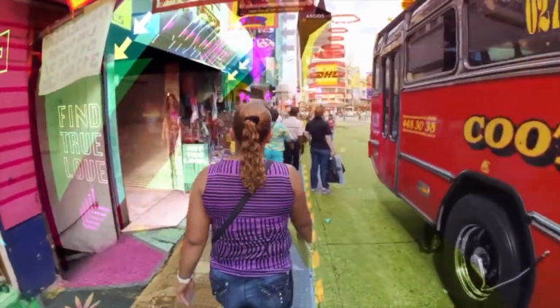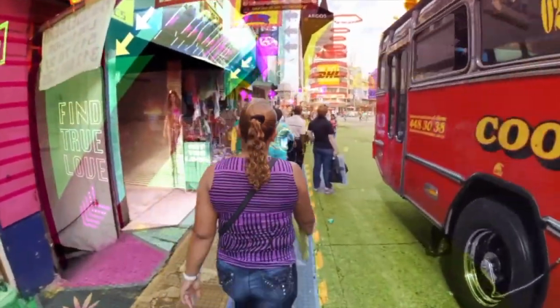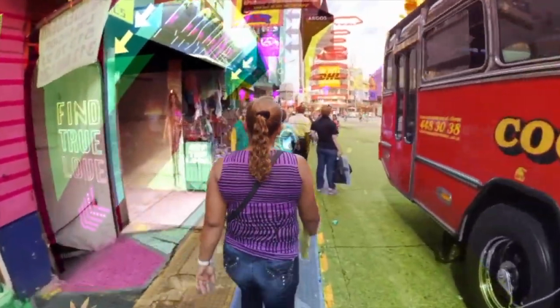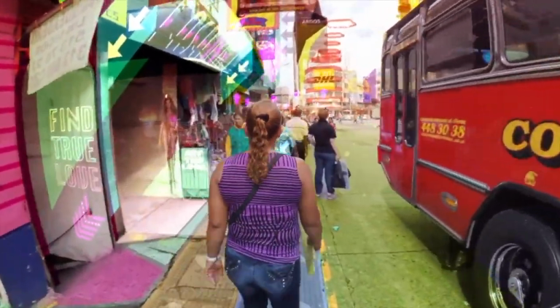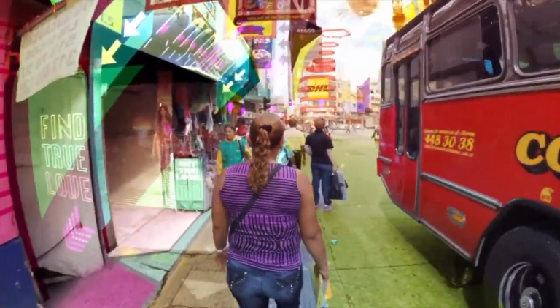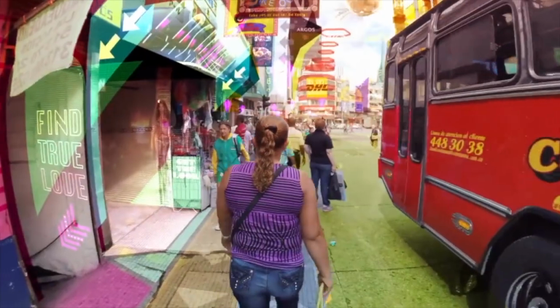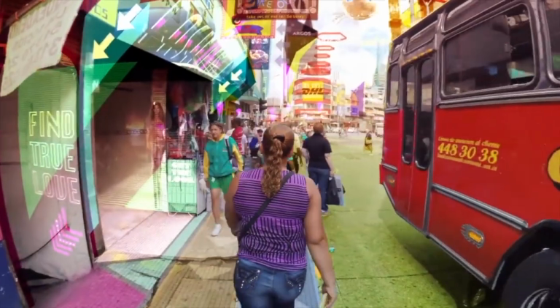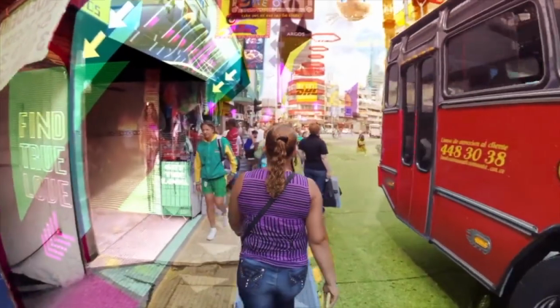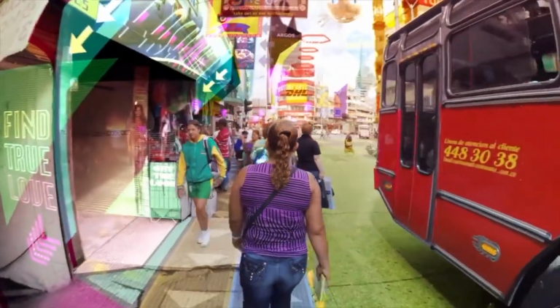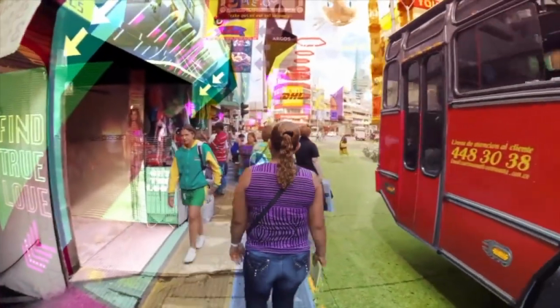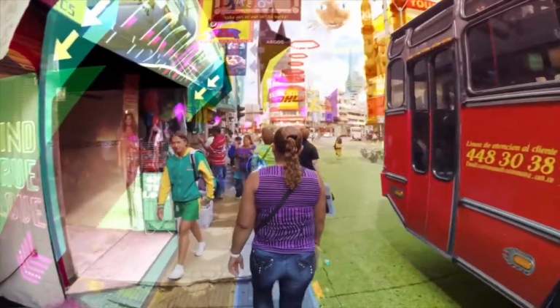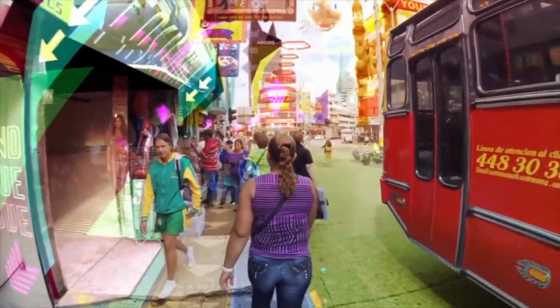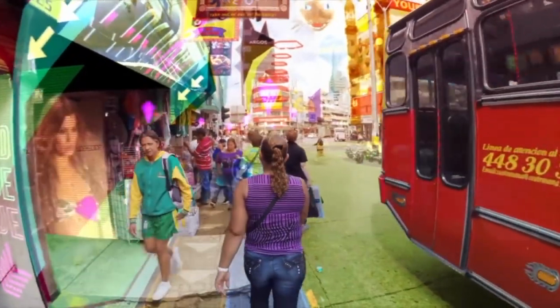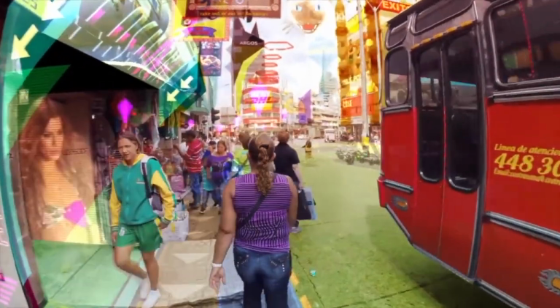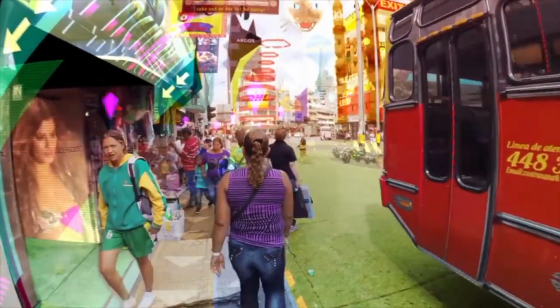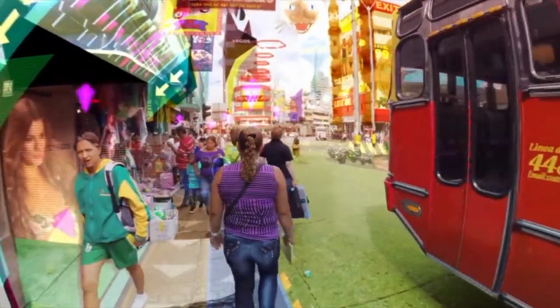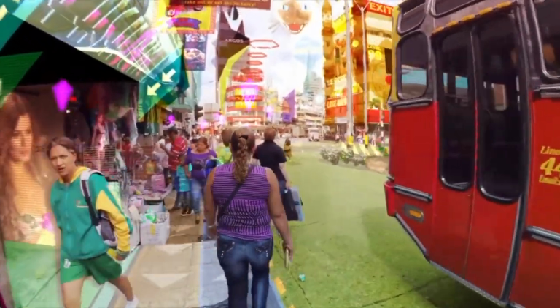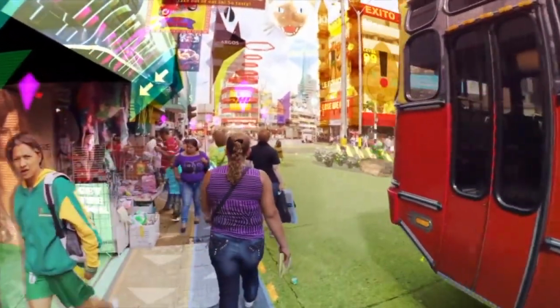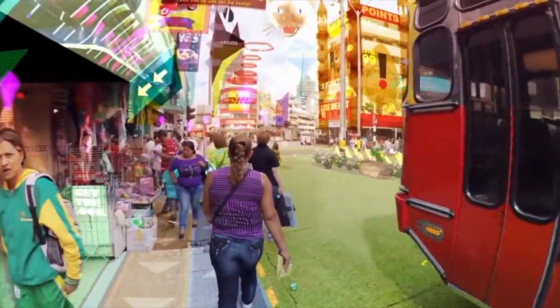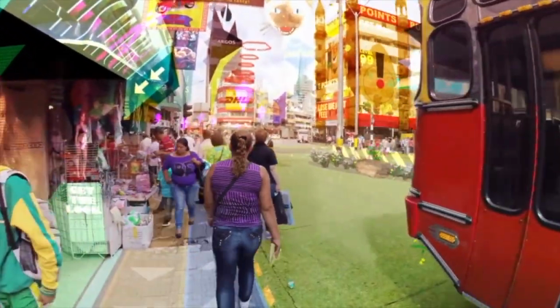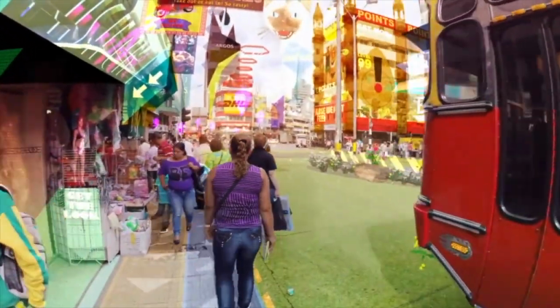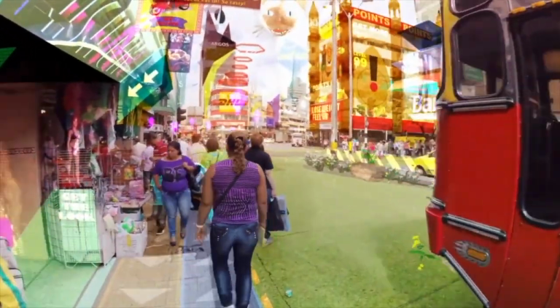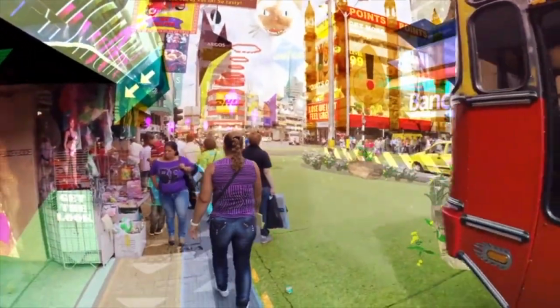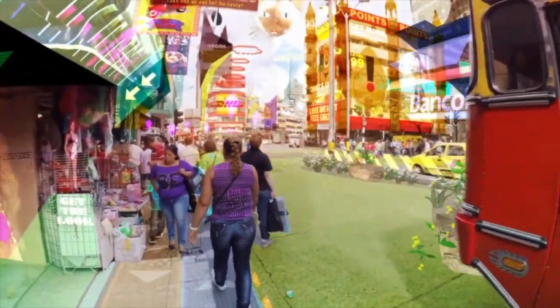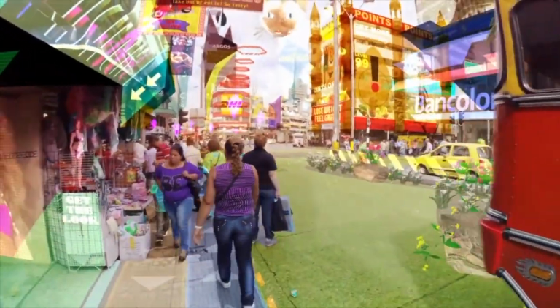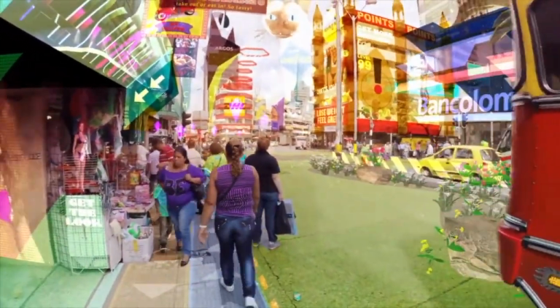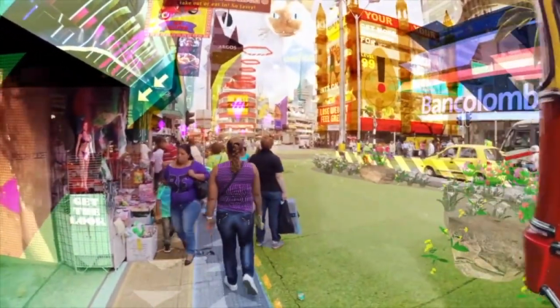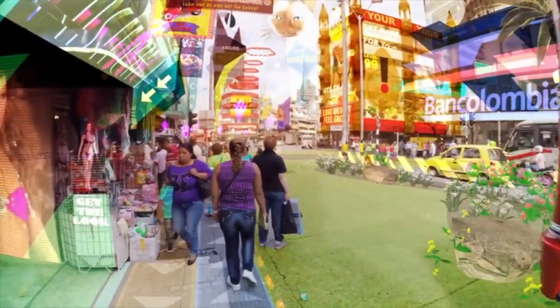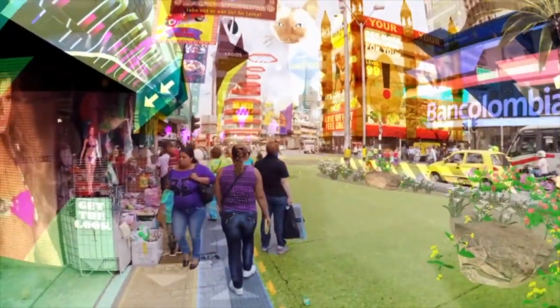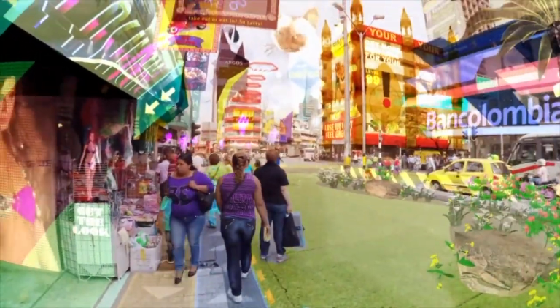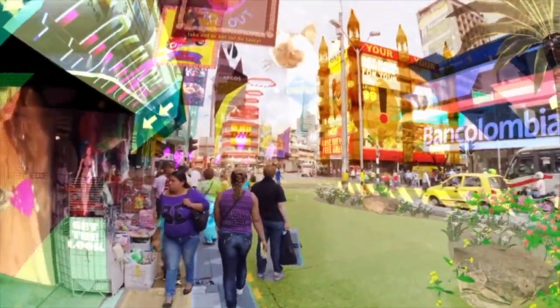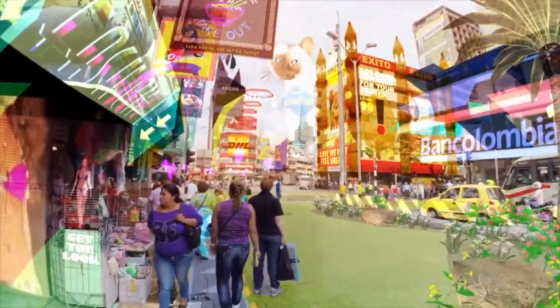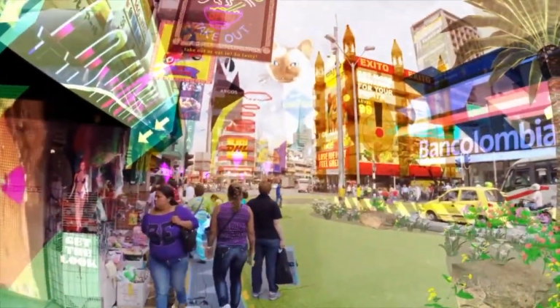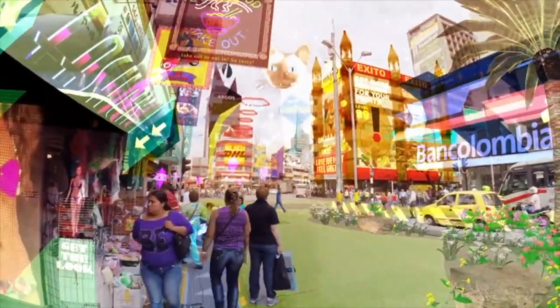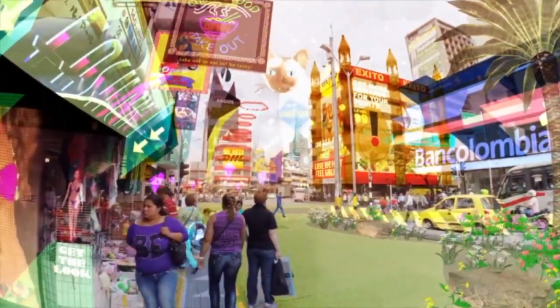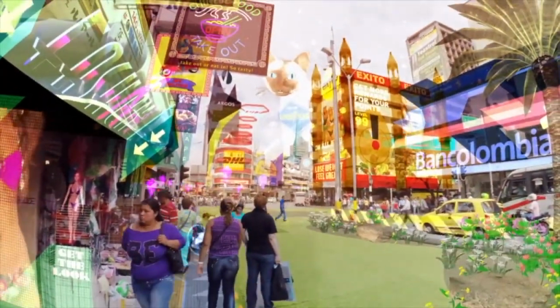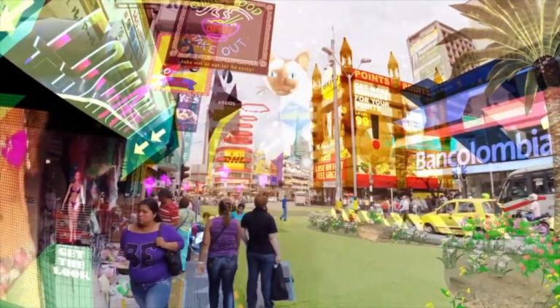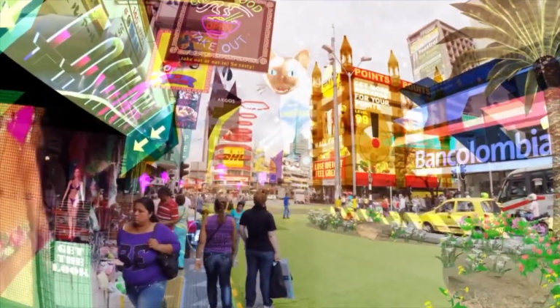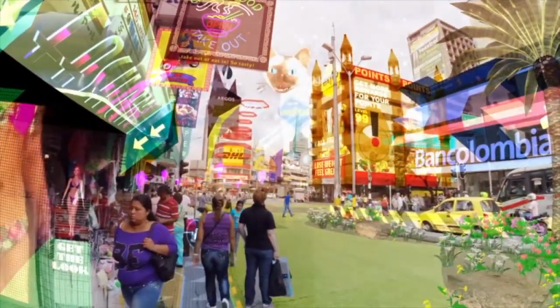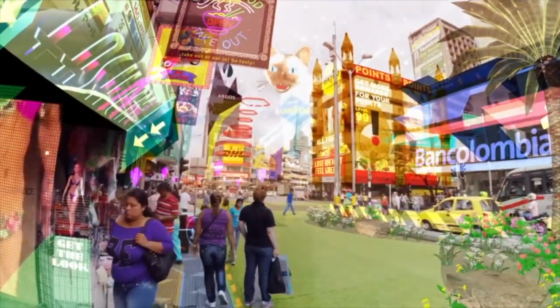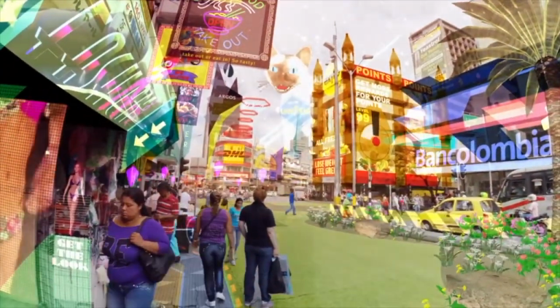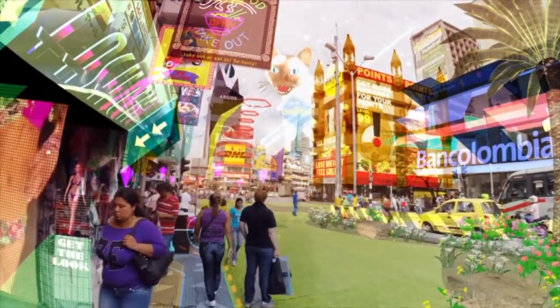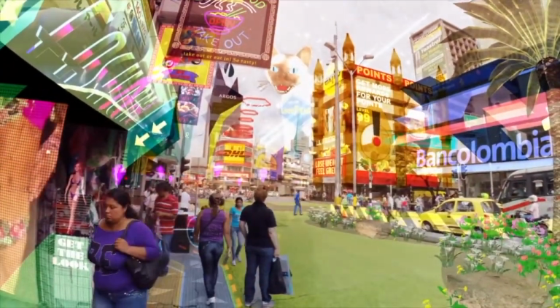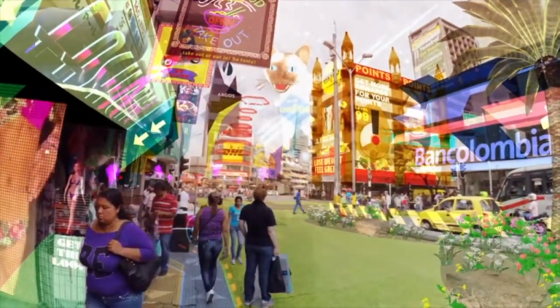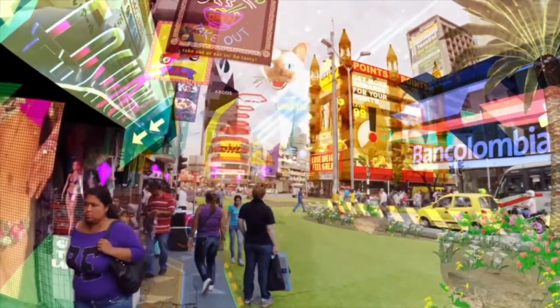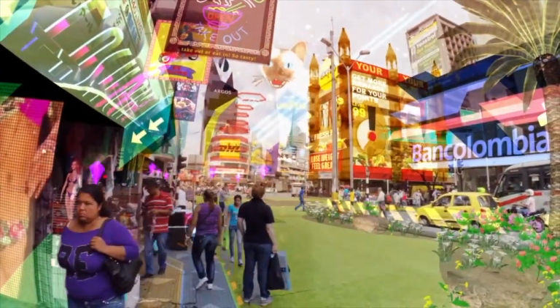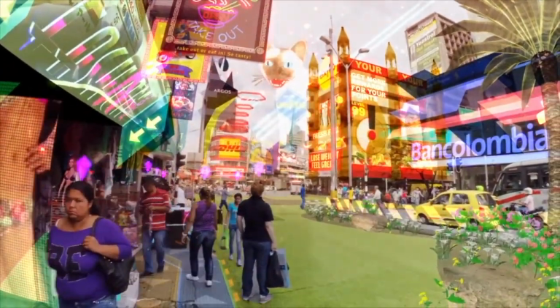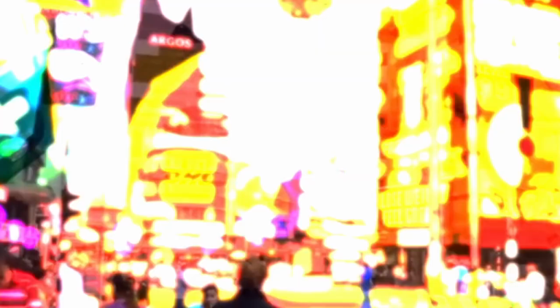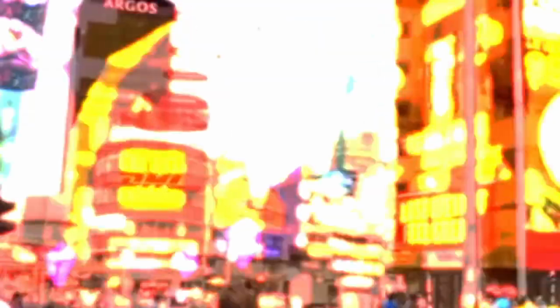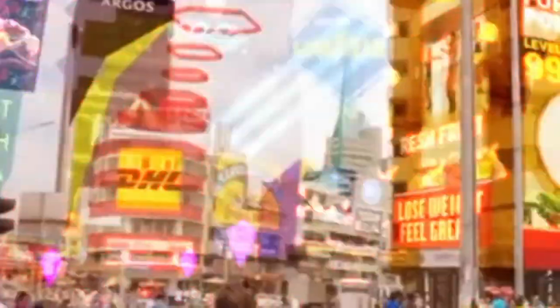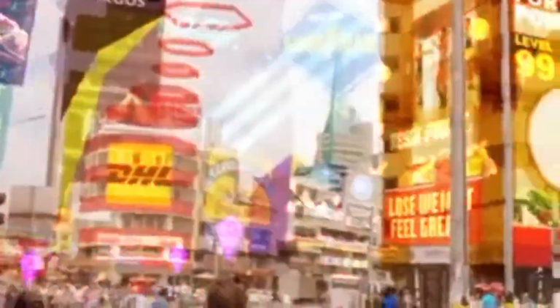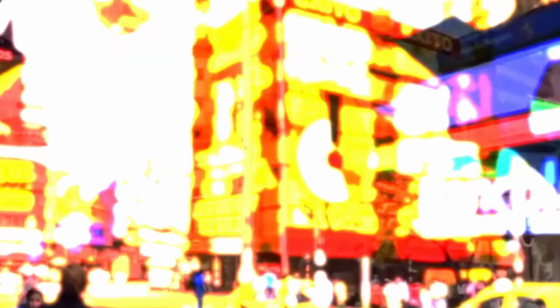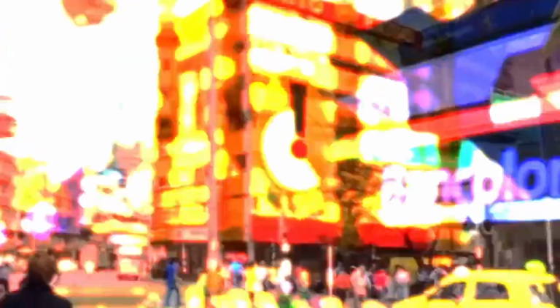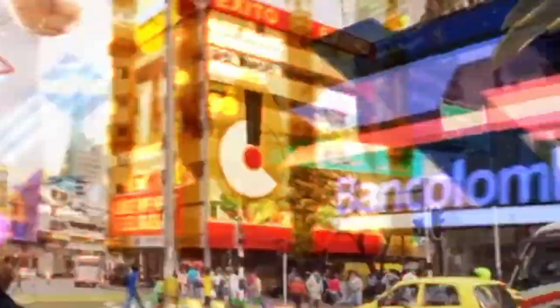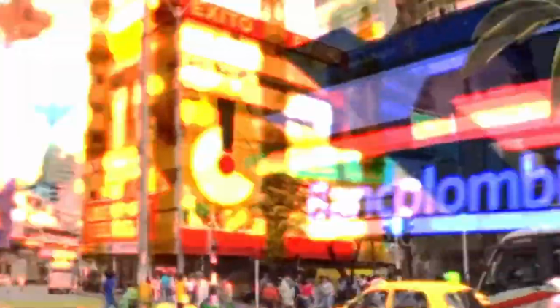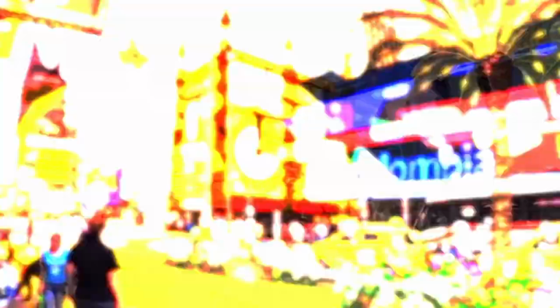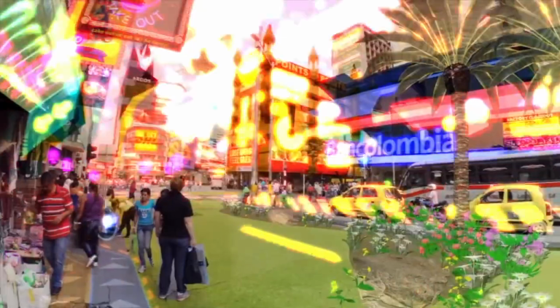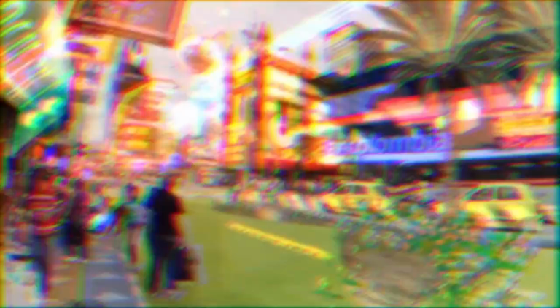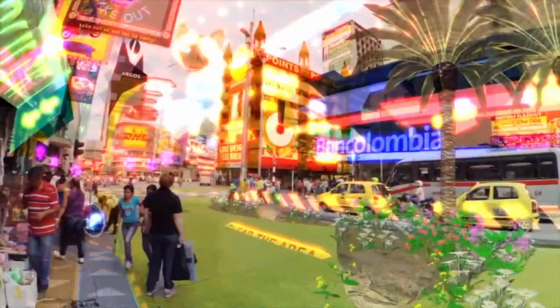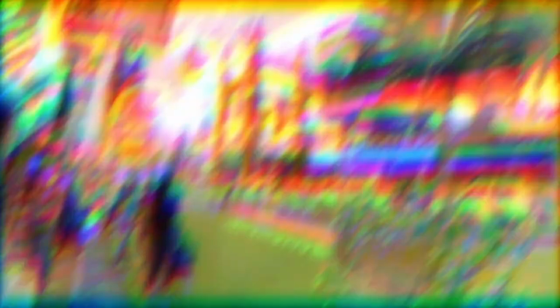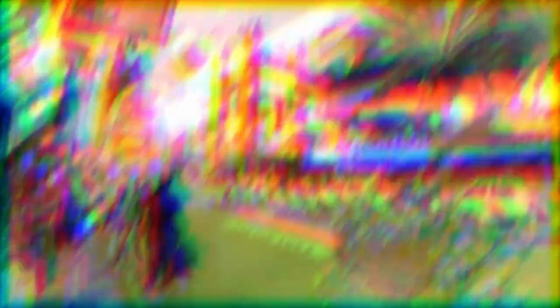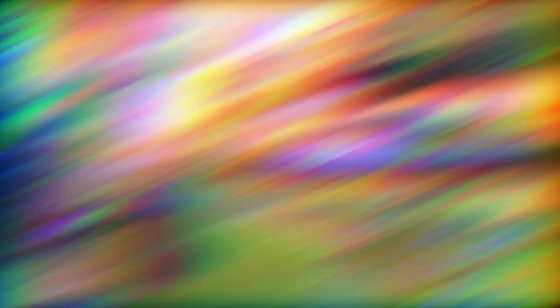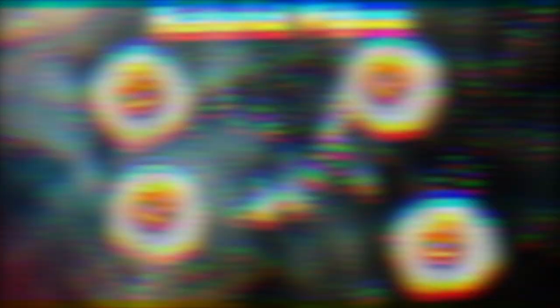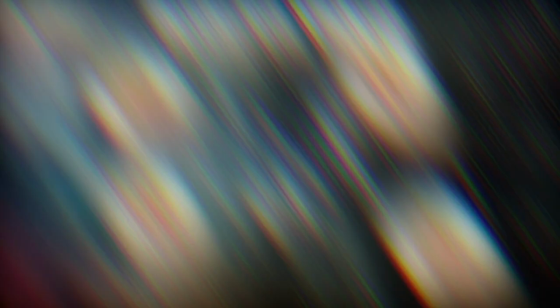Although right now AR is not used as much, Apple's ARKit might just enter our world into a new hyper-reality.